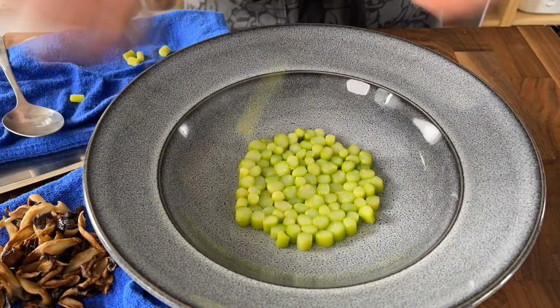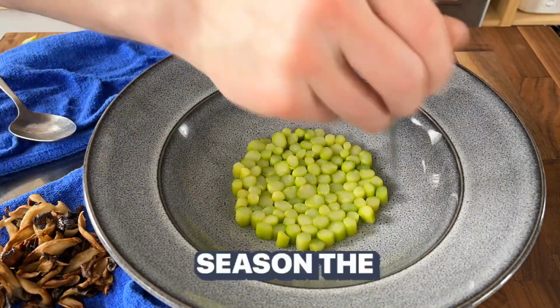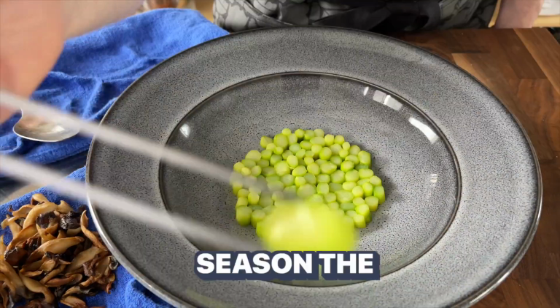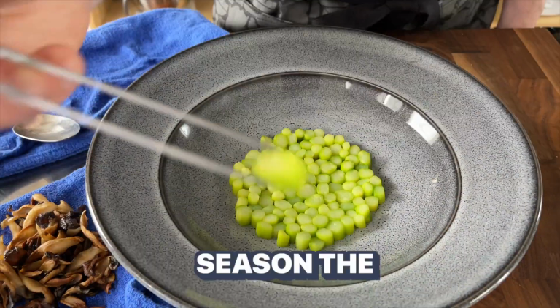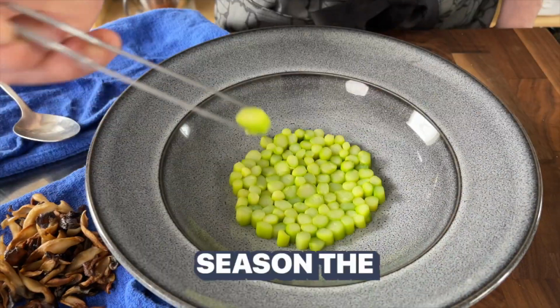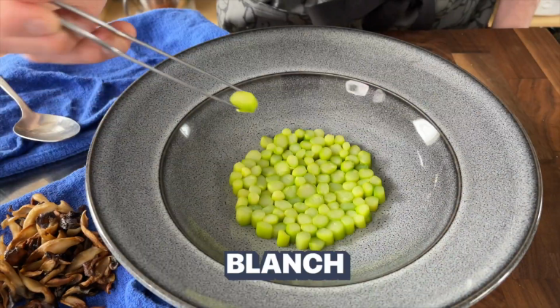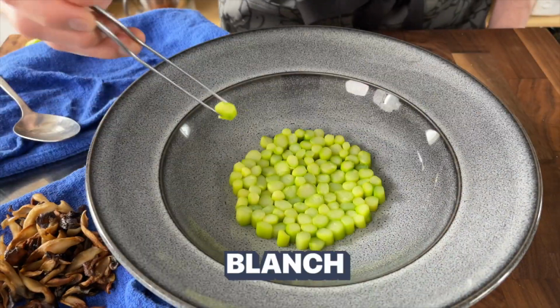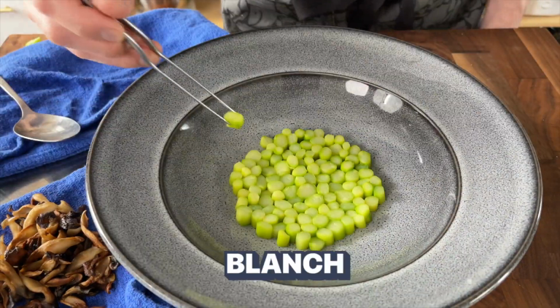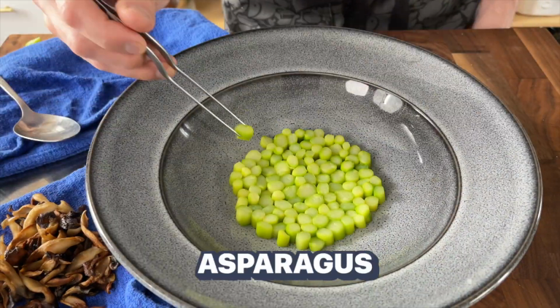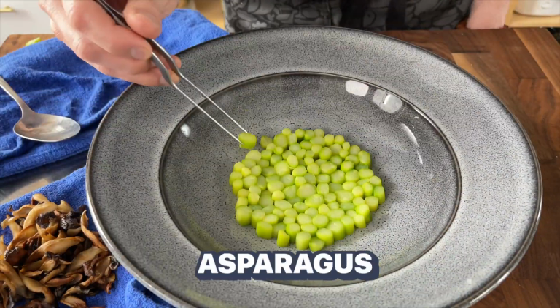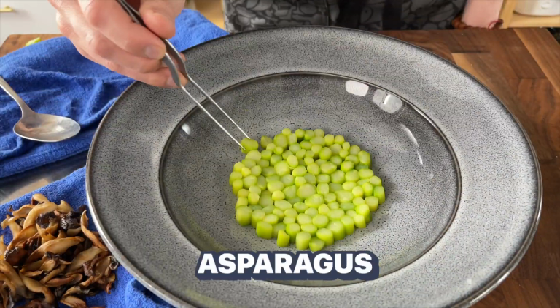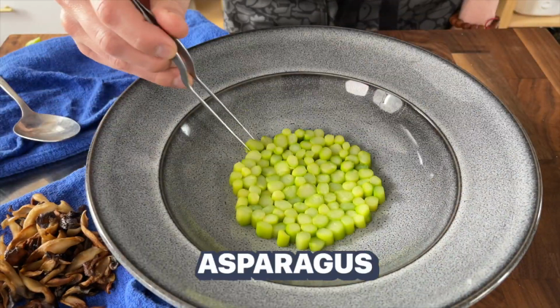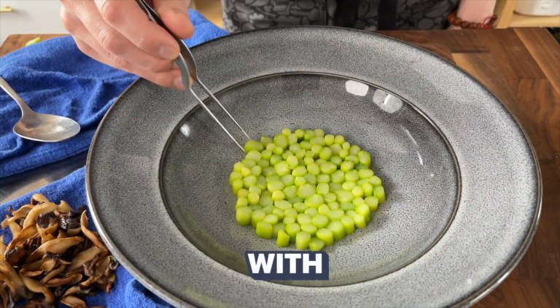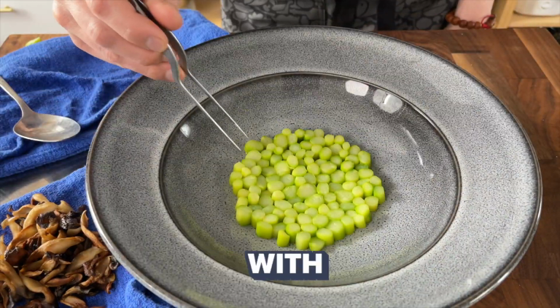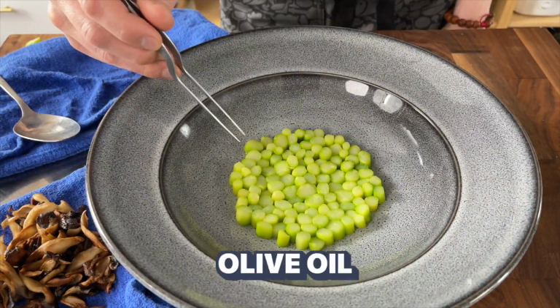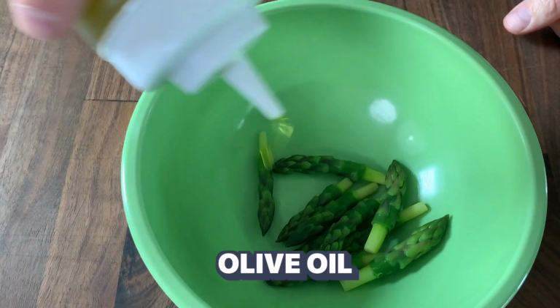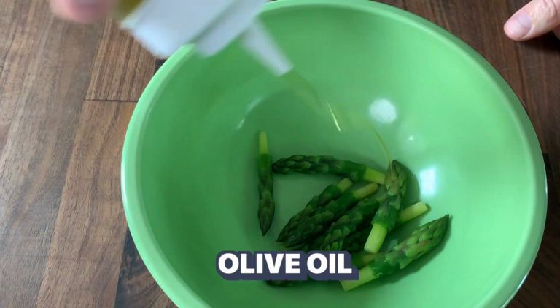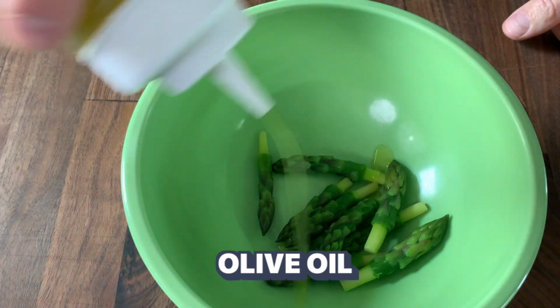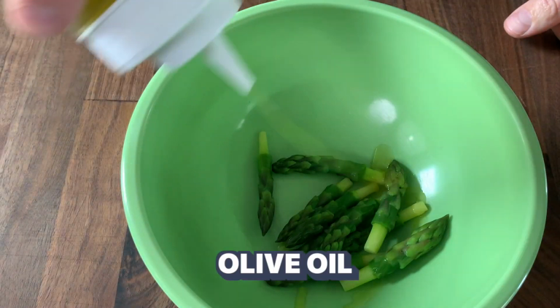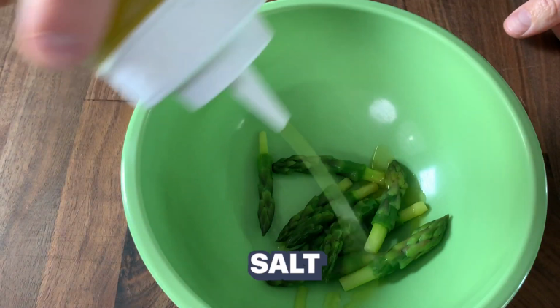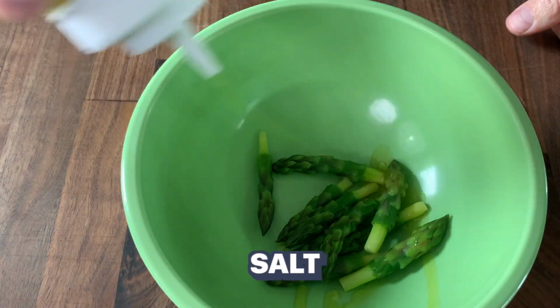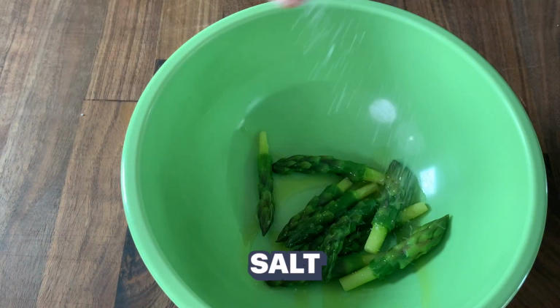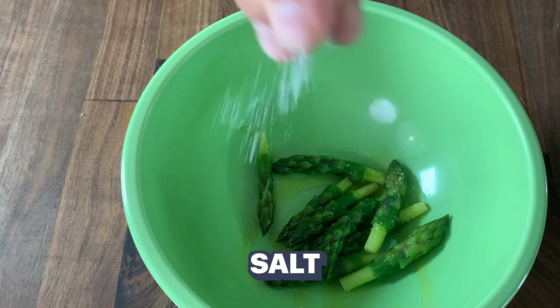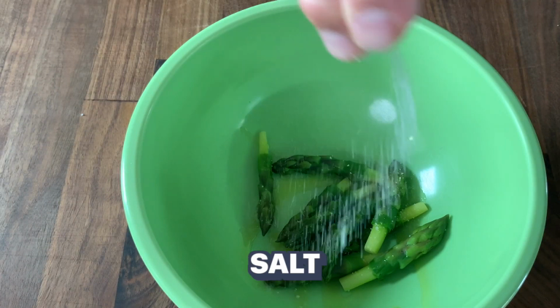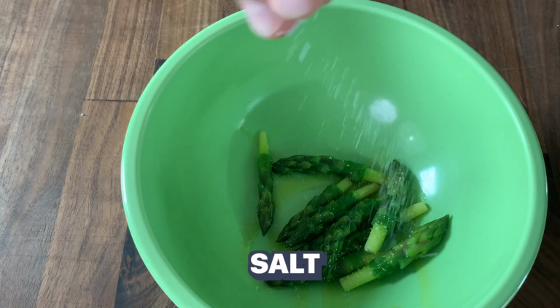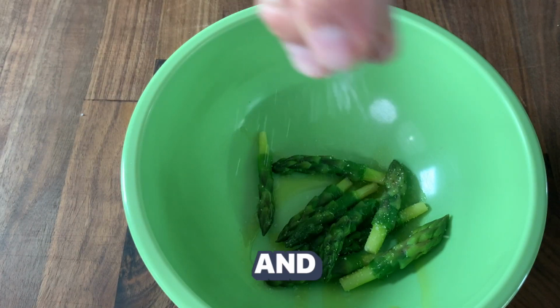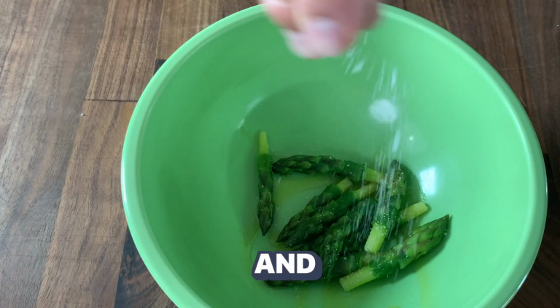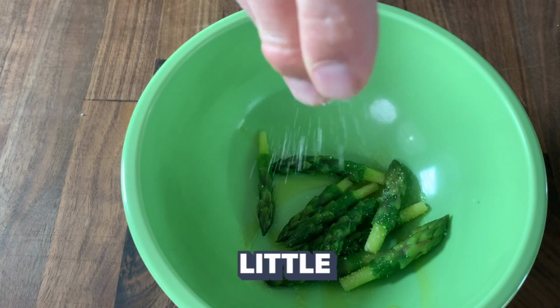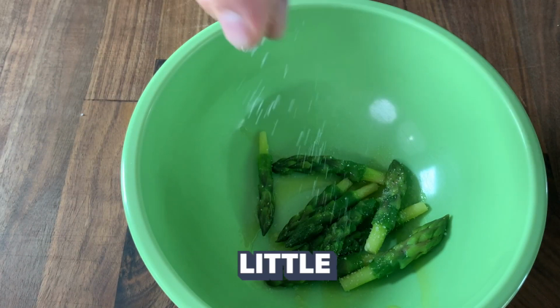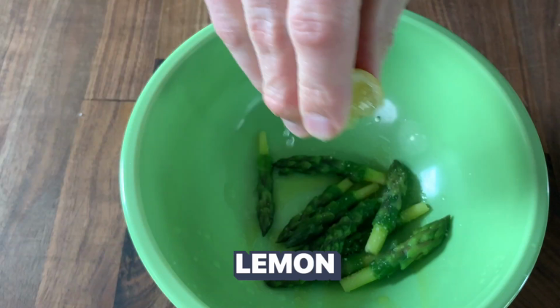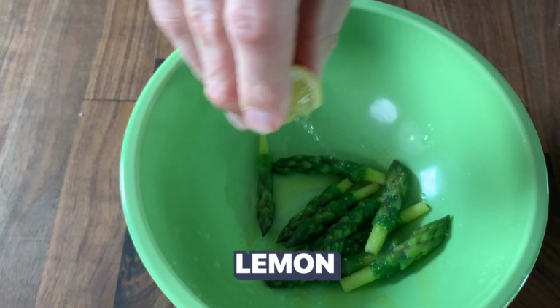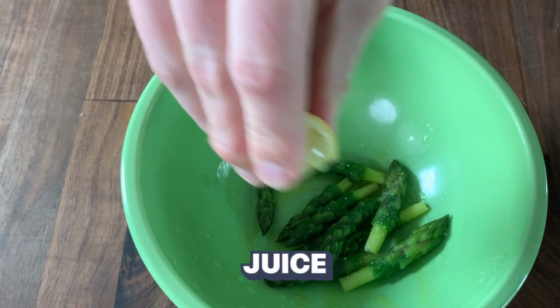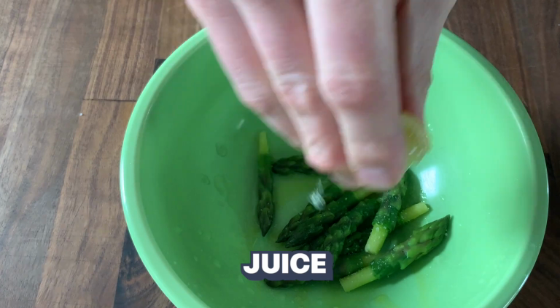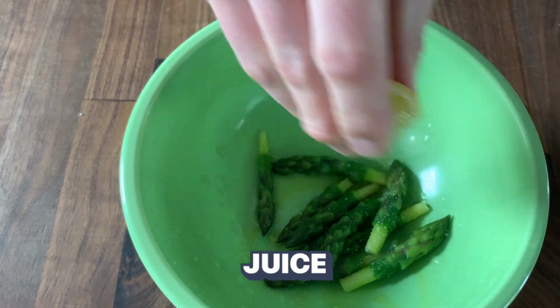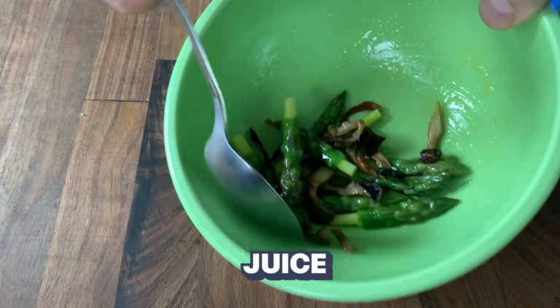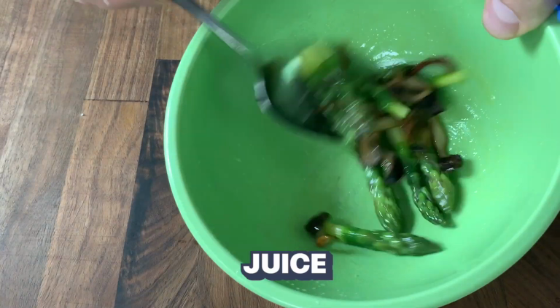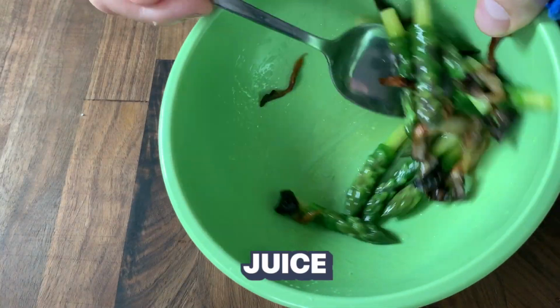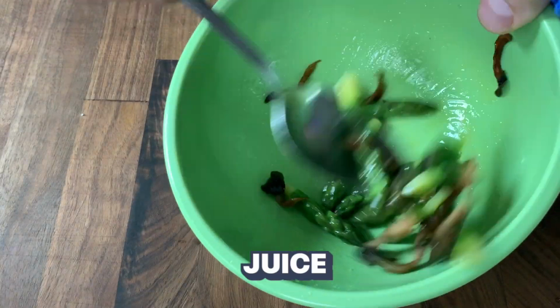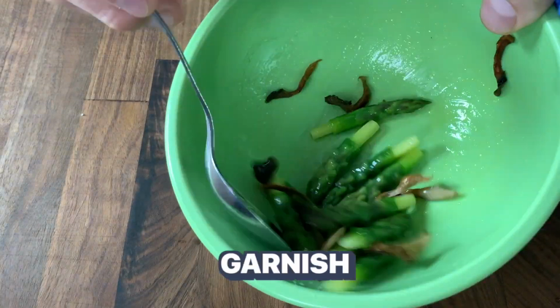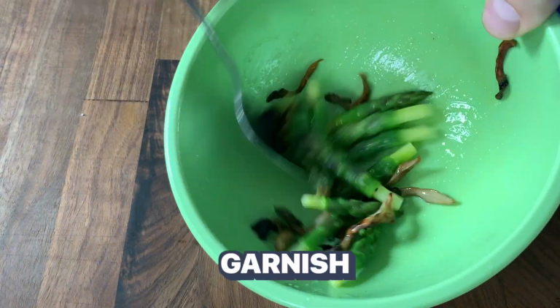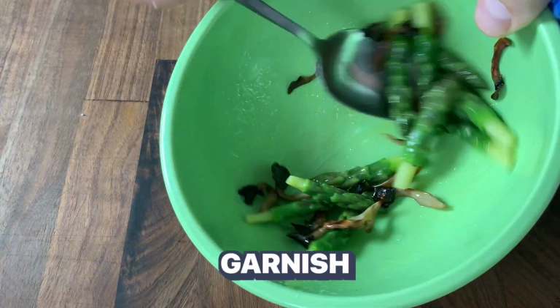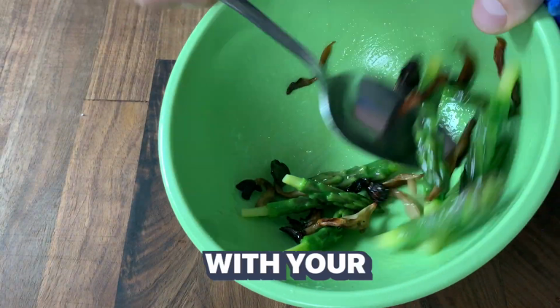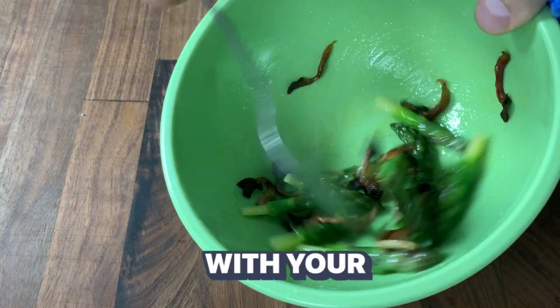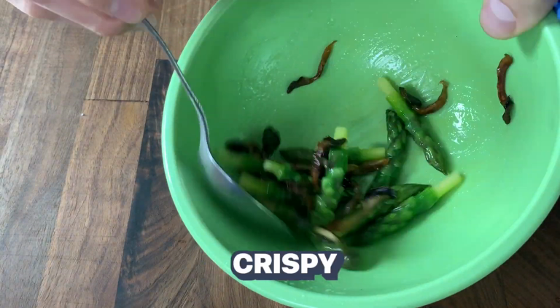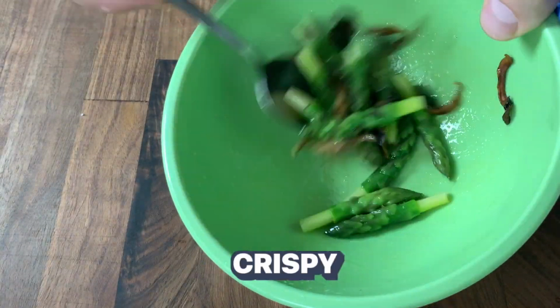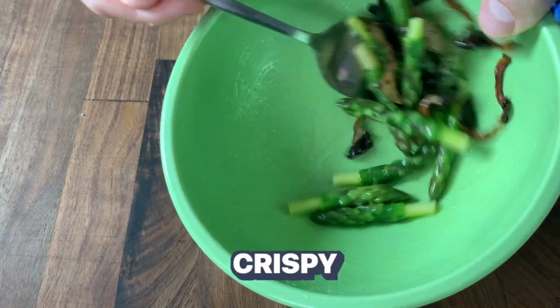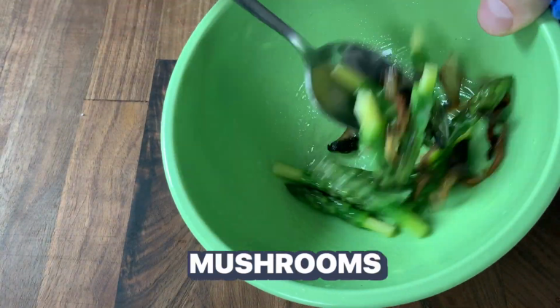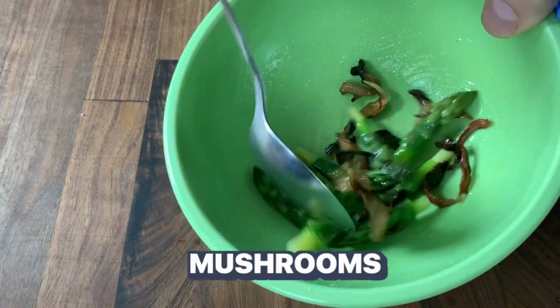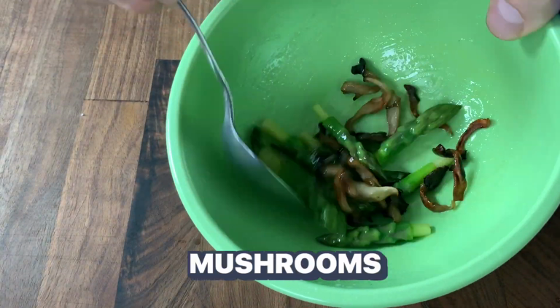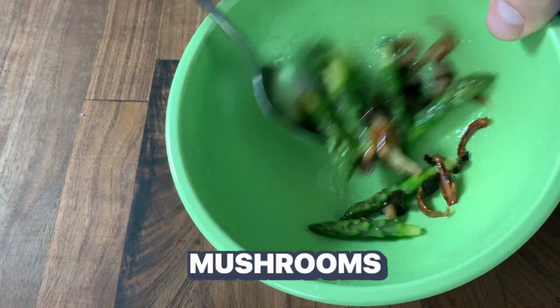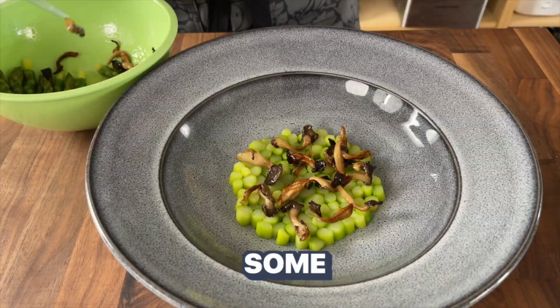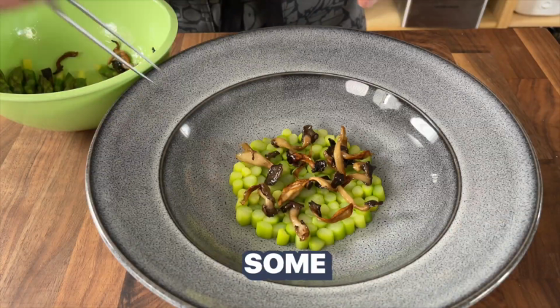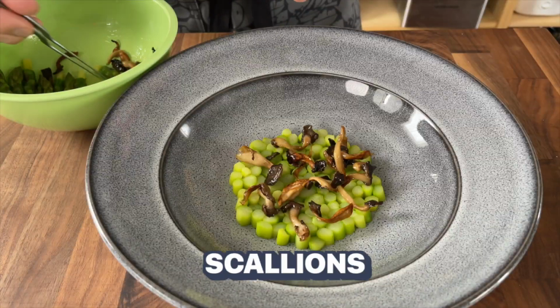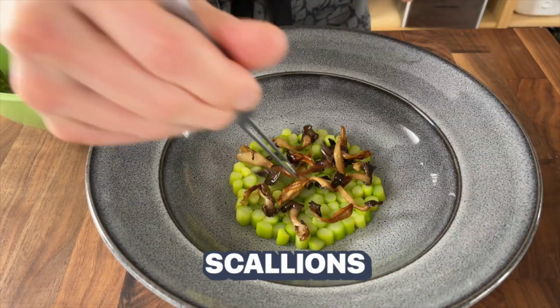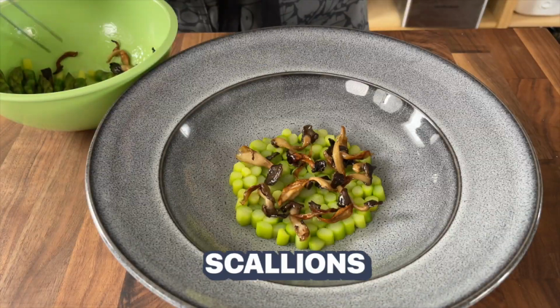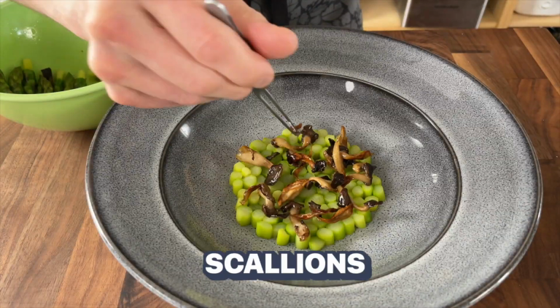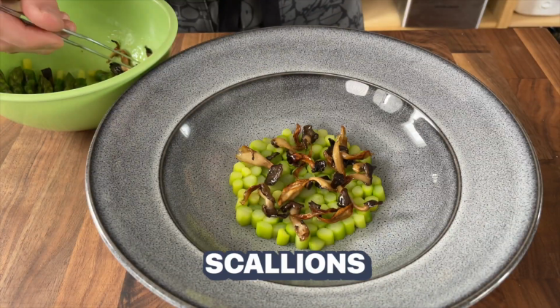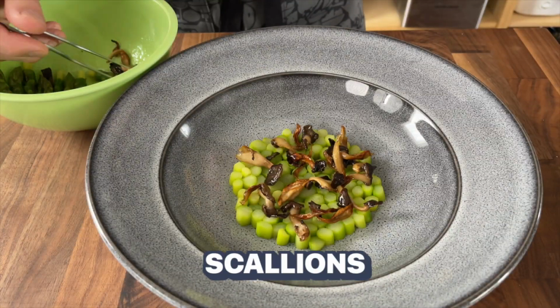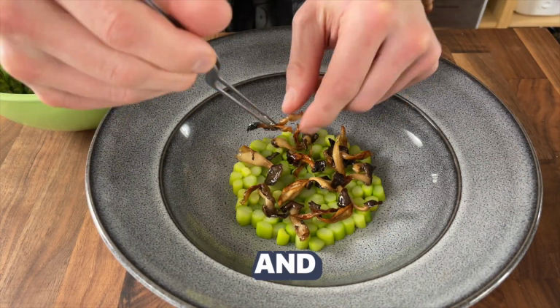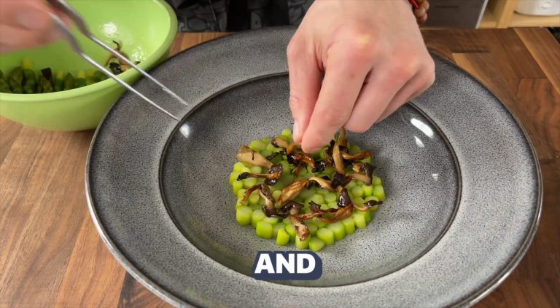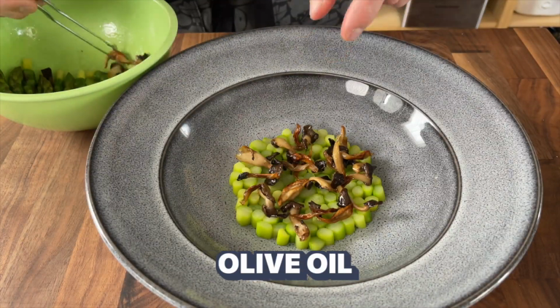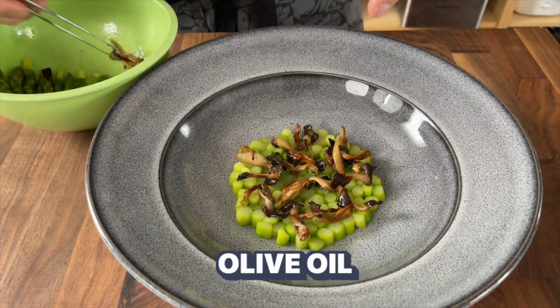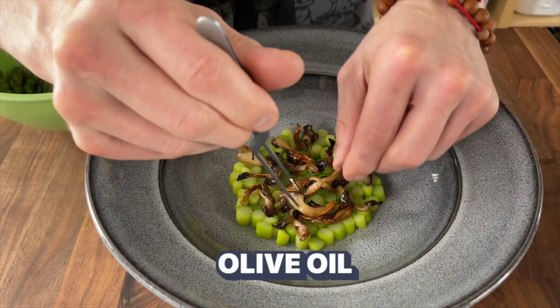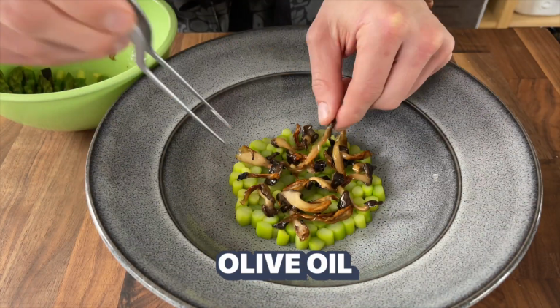Season the blanched asparagus with olive oil, salt, and a little lemon juice. Garnish with your crispy mushrooms, some scallions, and olive oil.